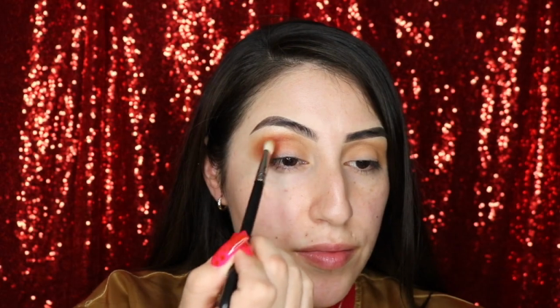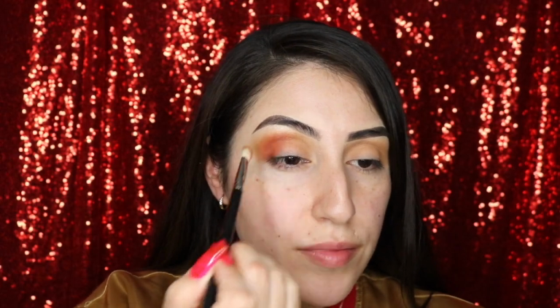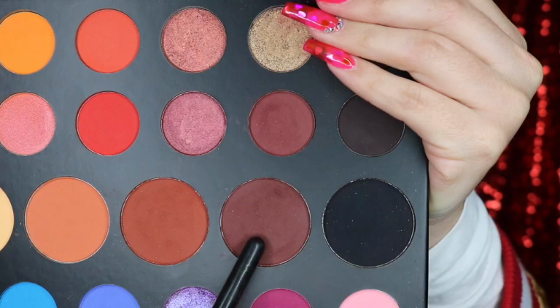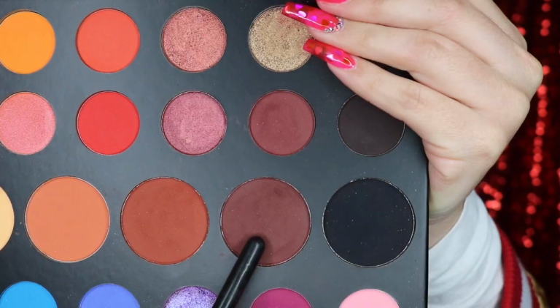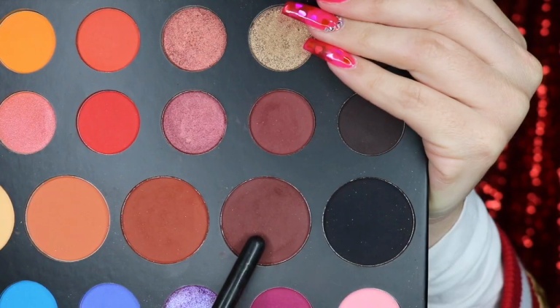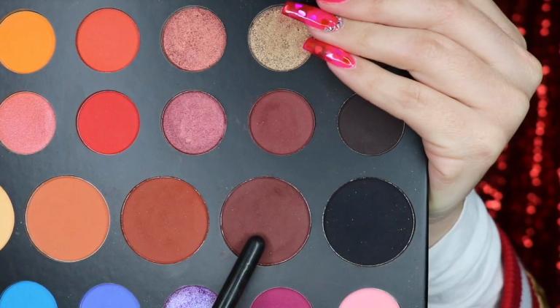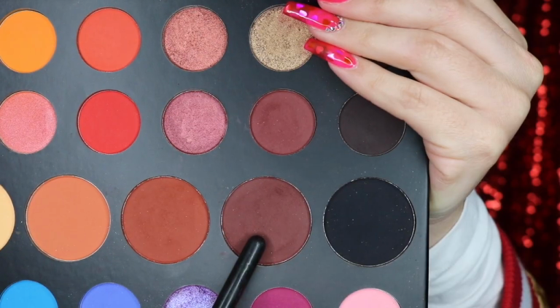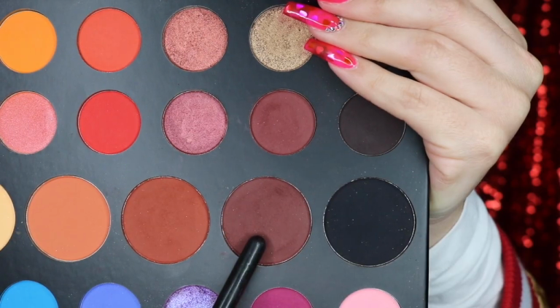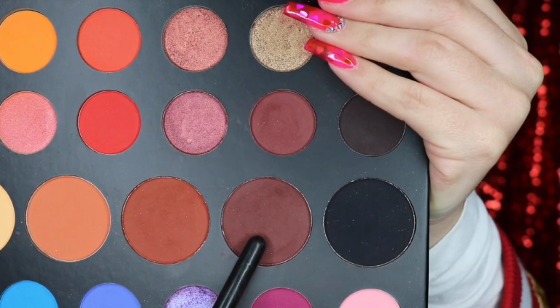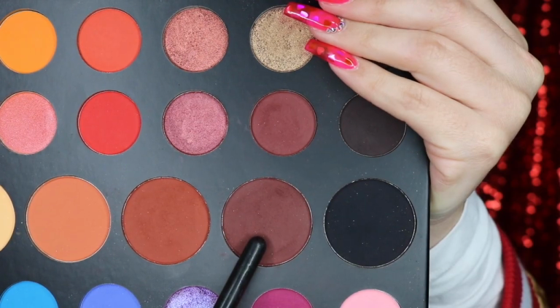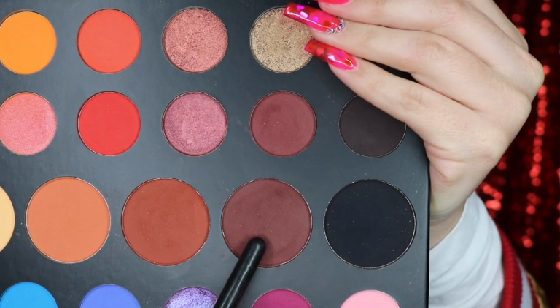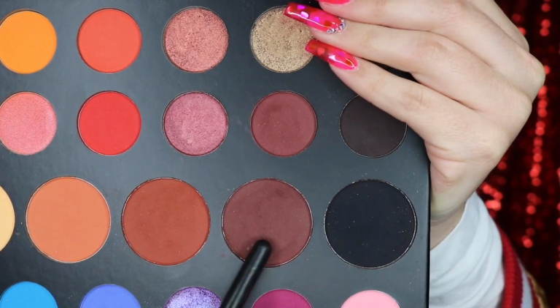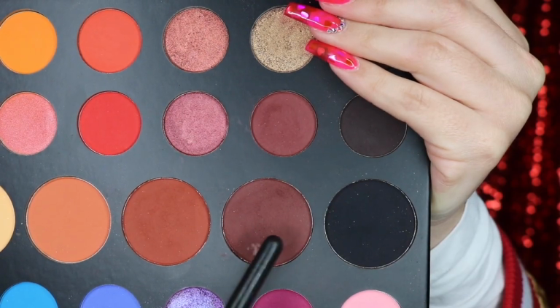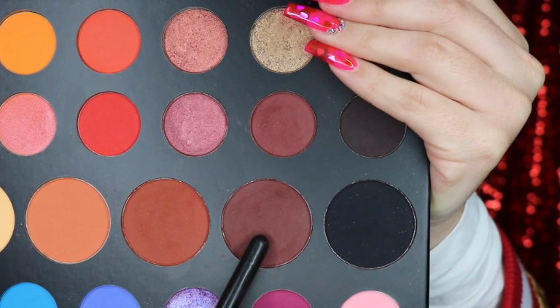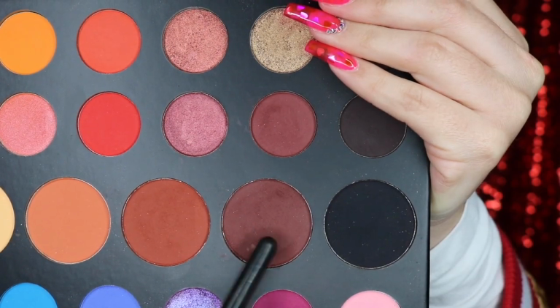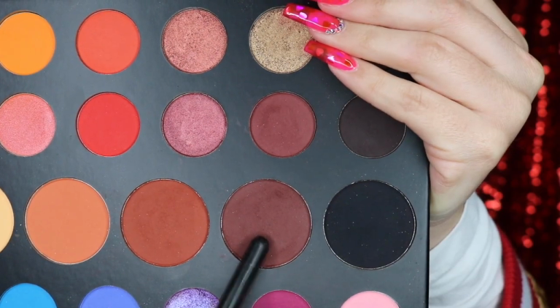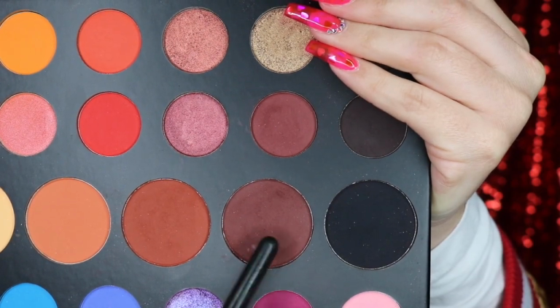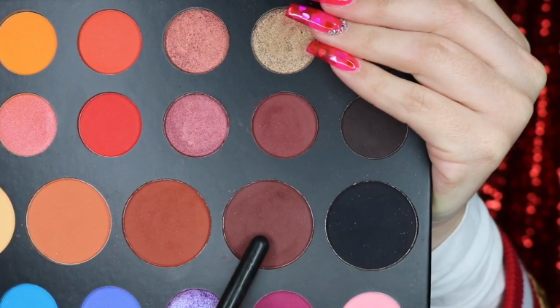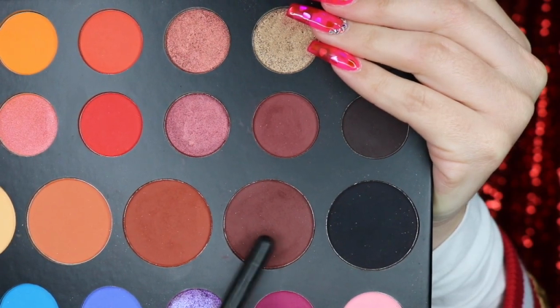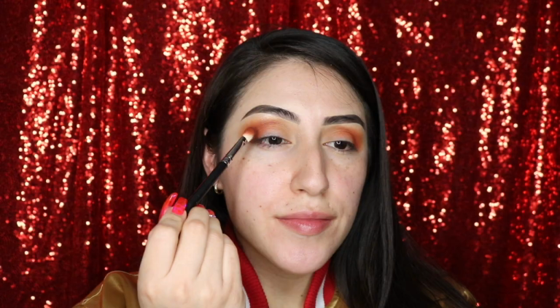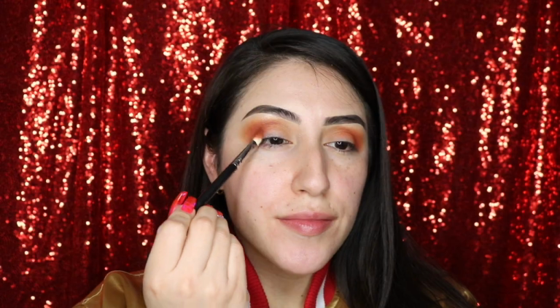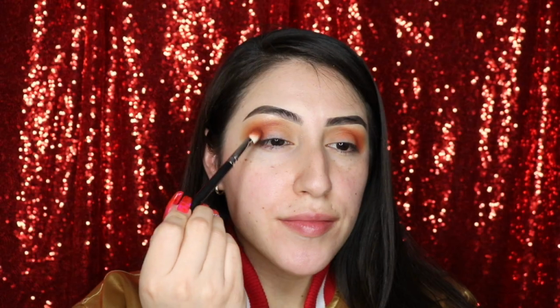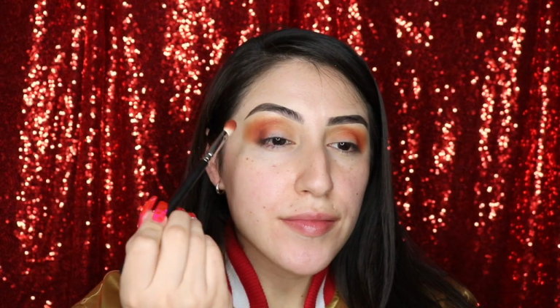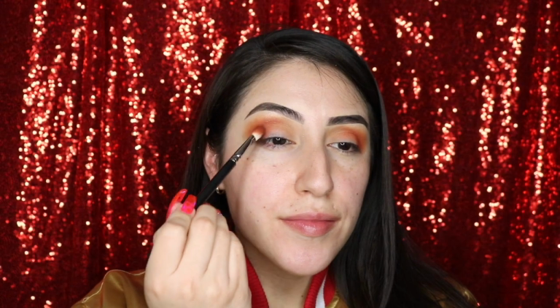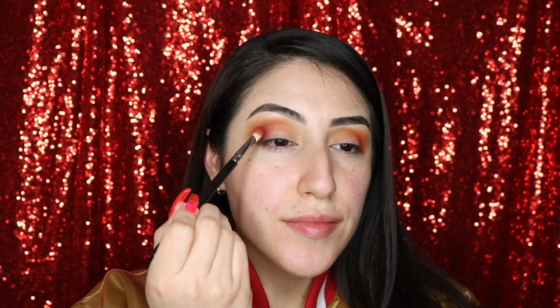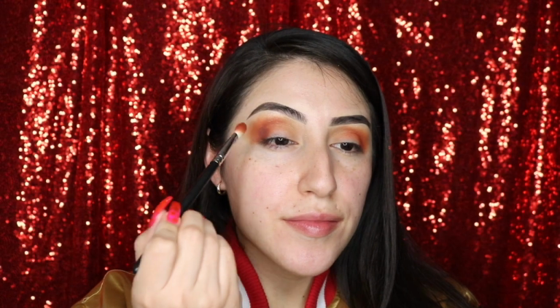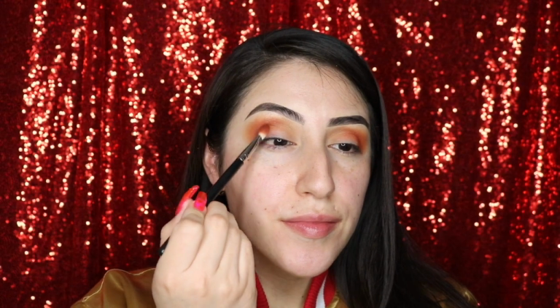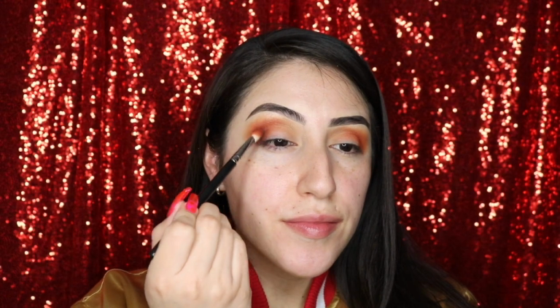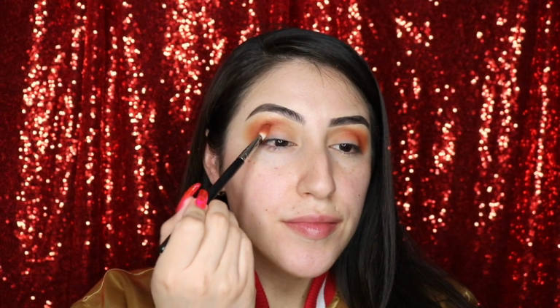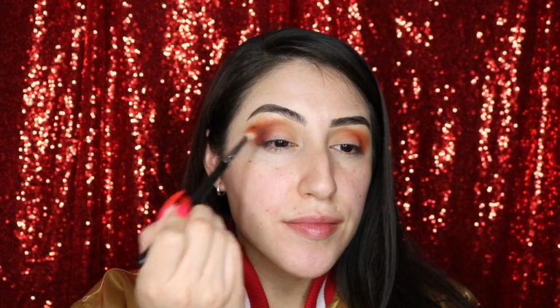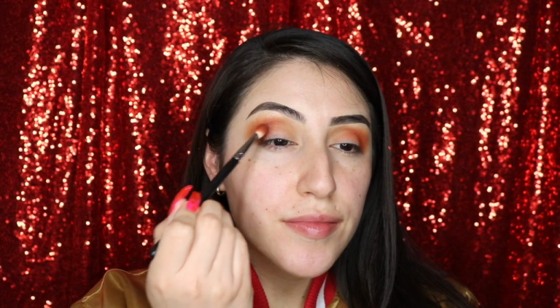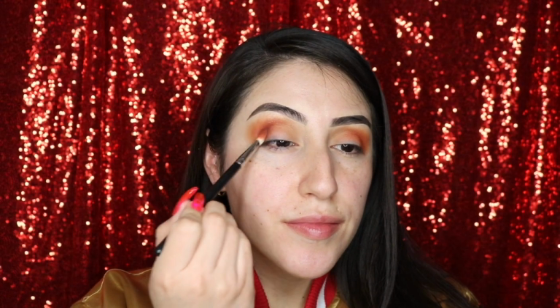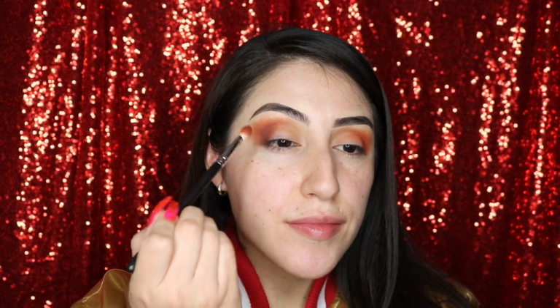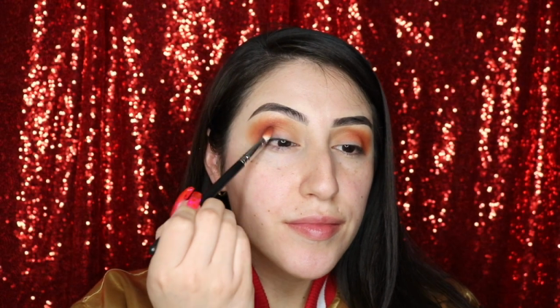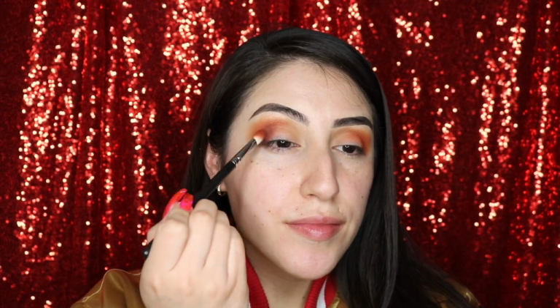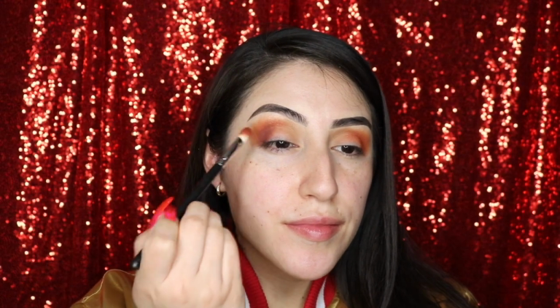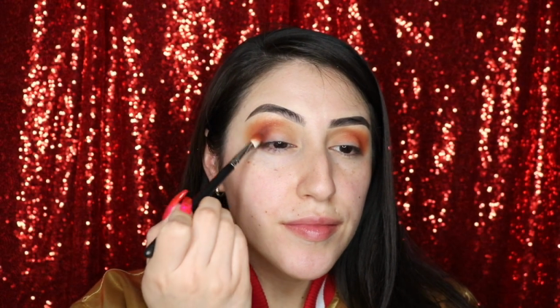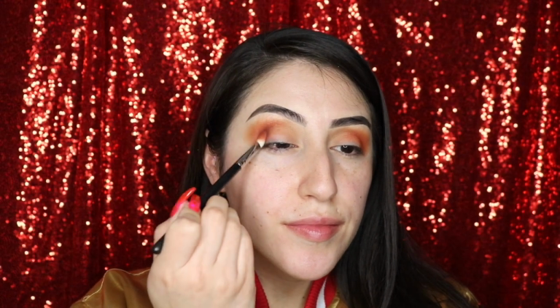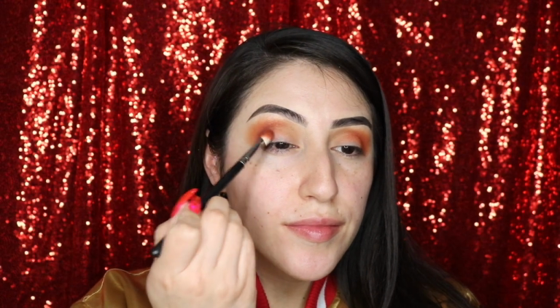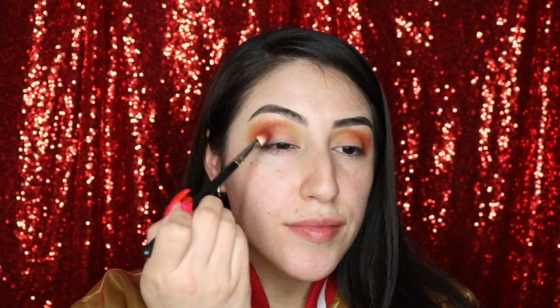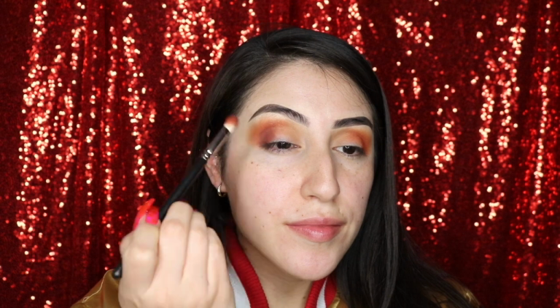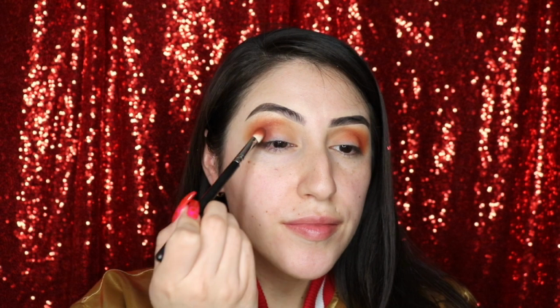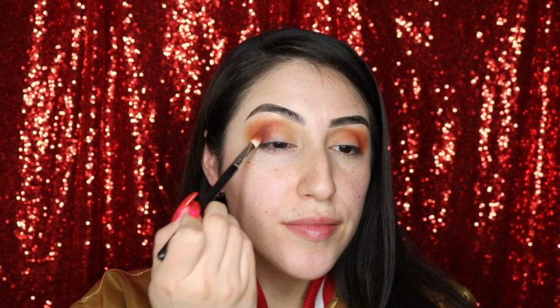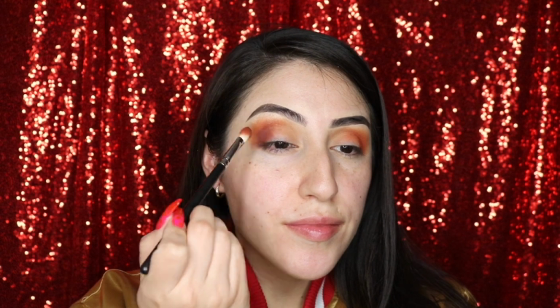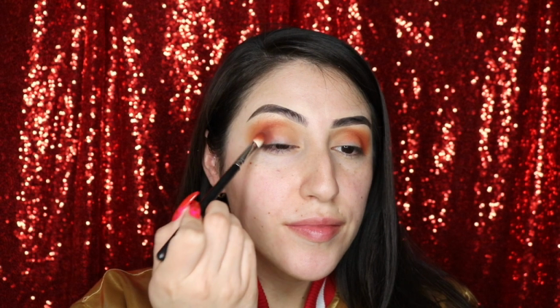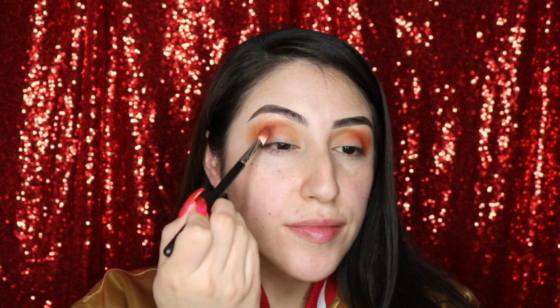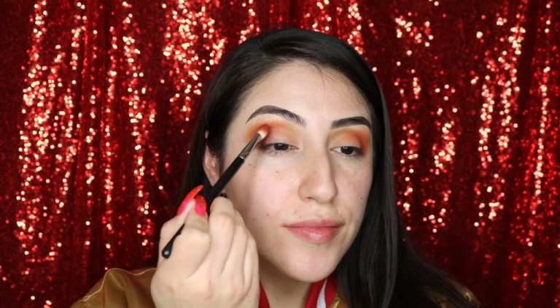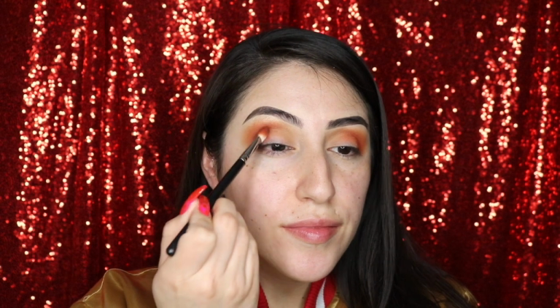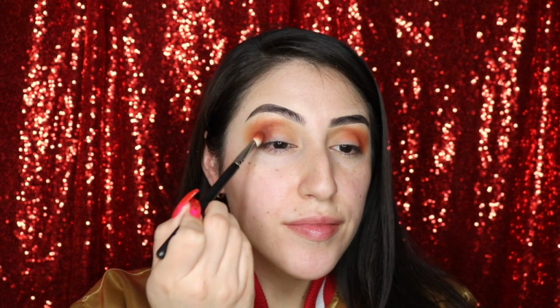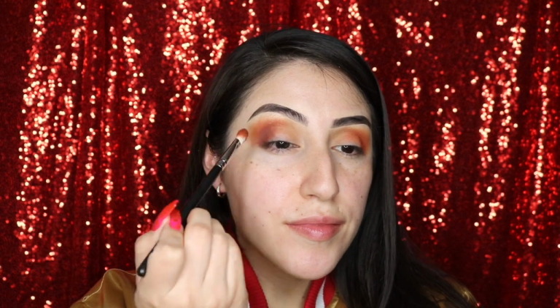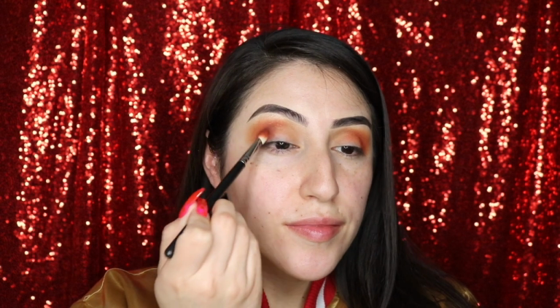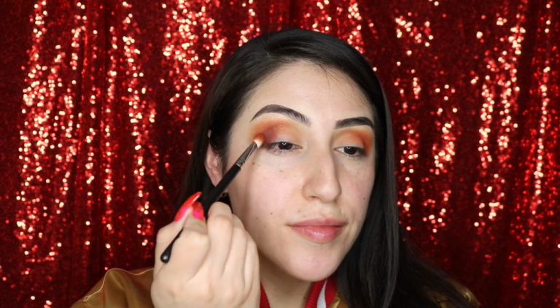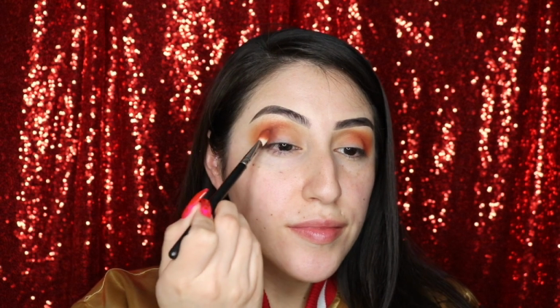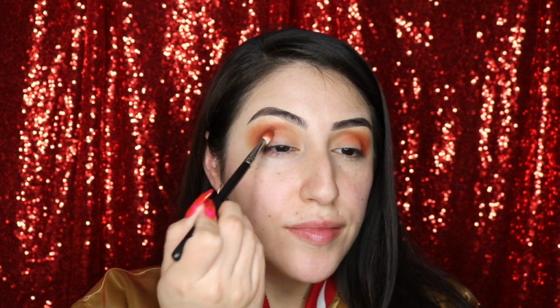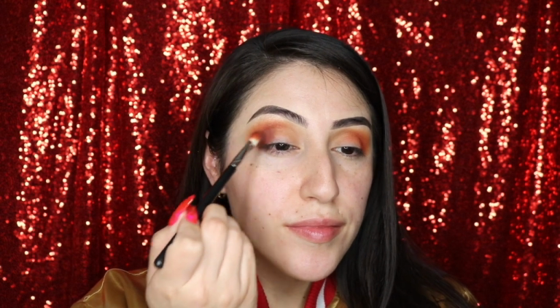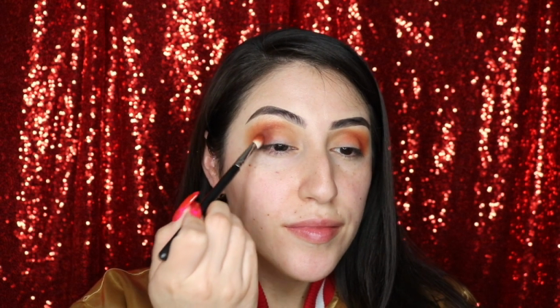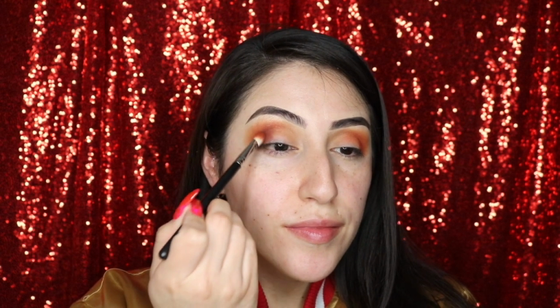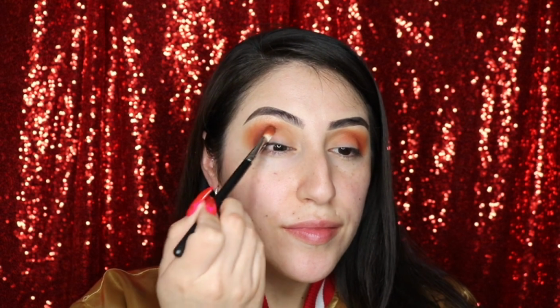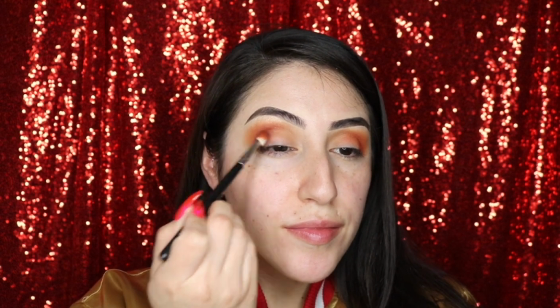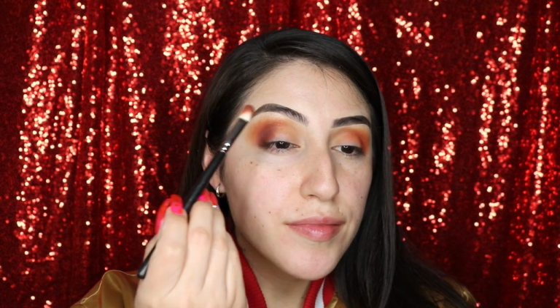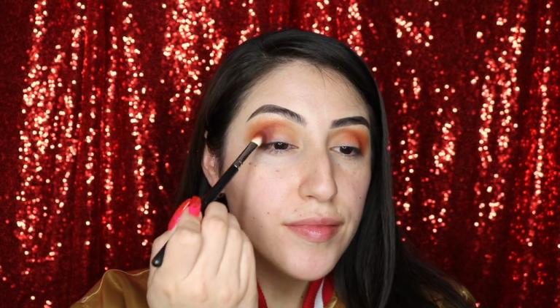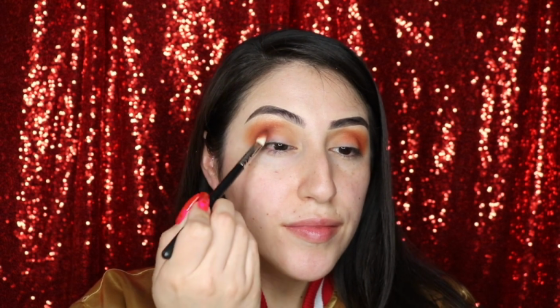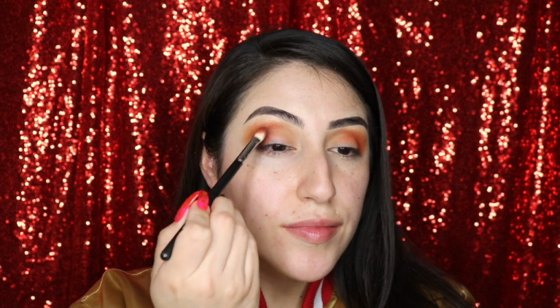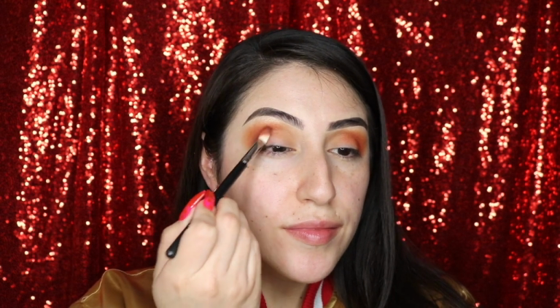When that's blended in very well, I'm taking No Beans with the same brush and I'm keeping that closer to the crease.